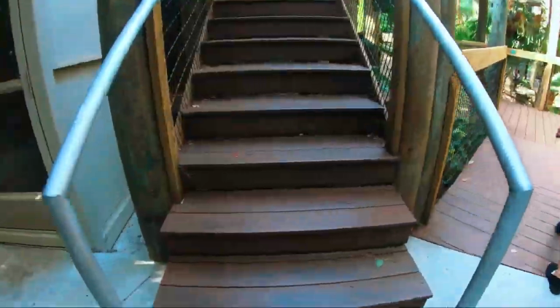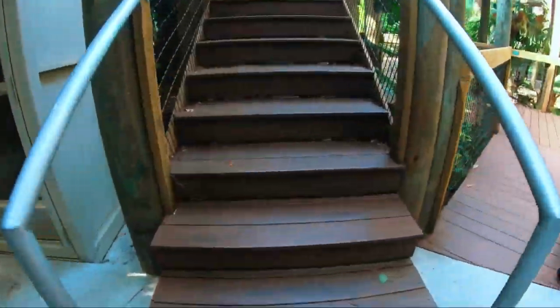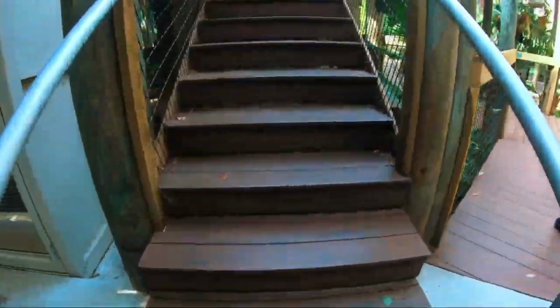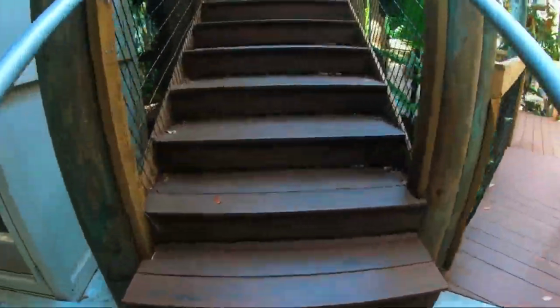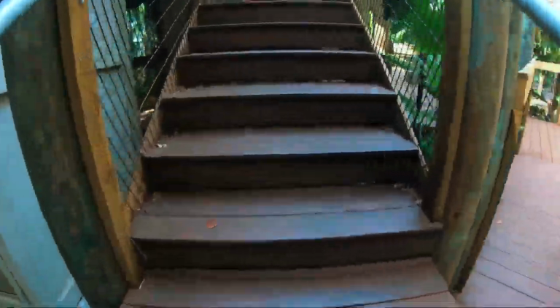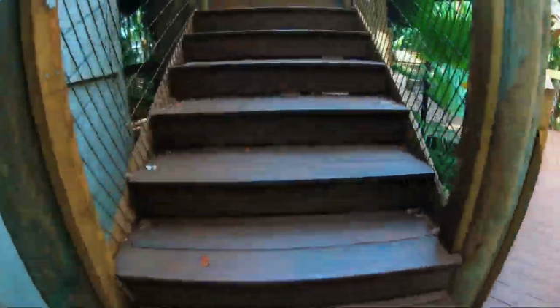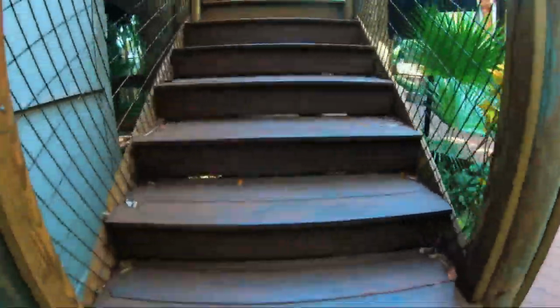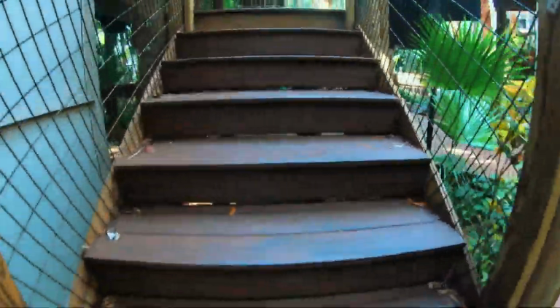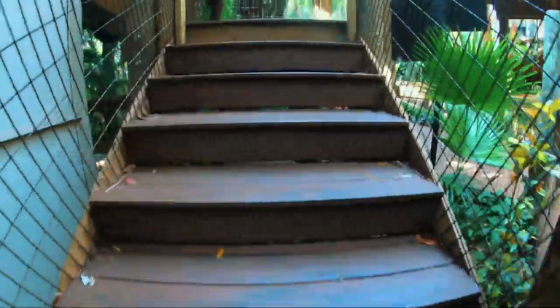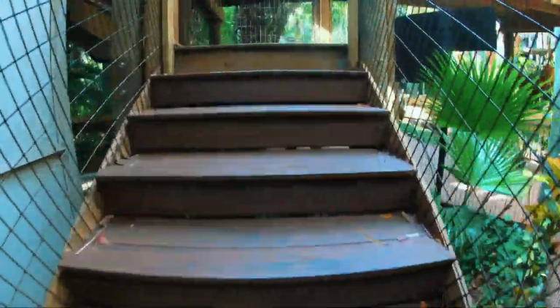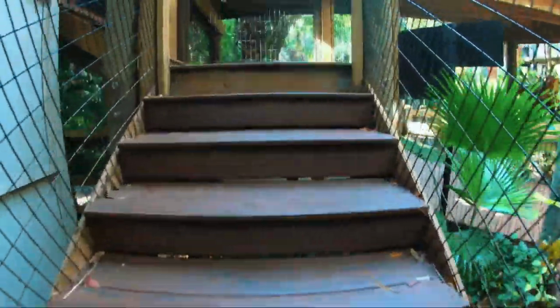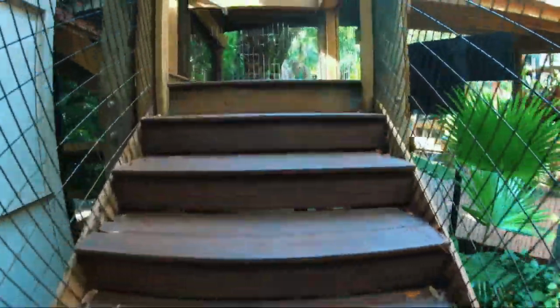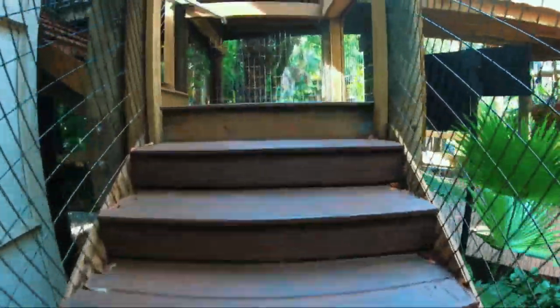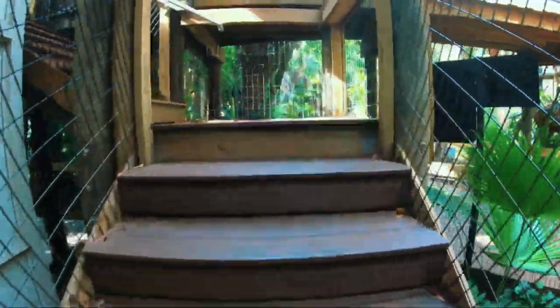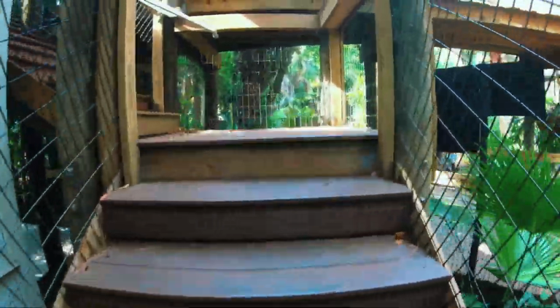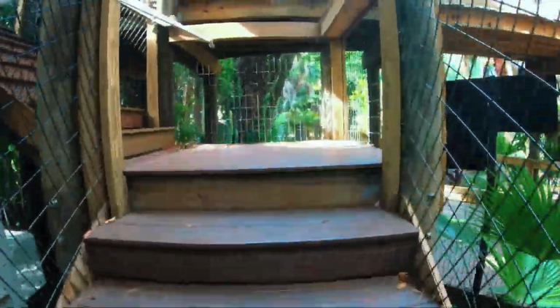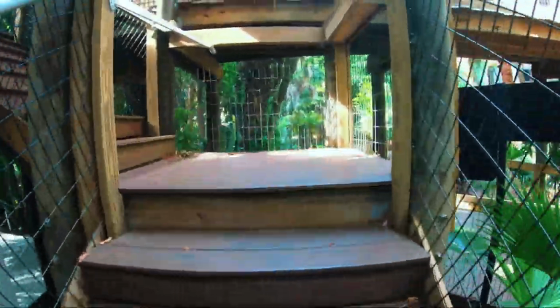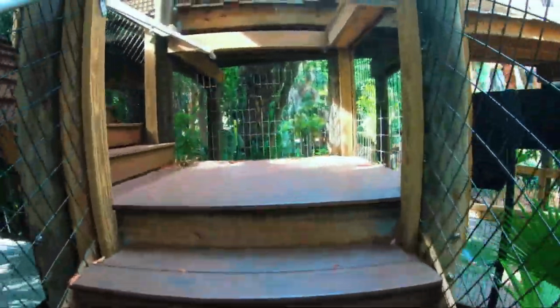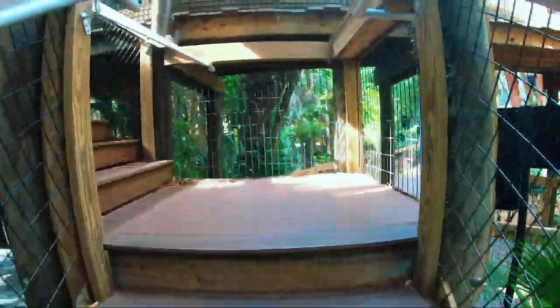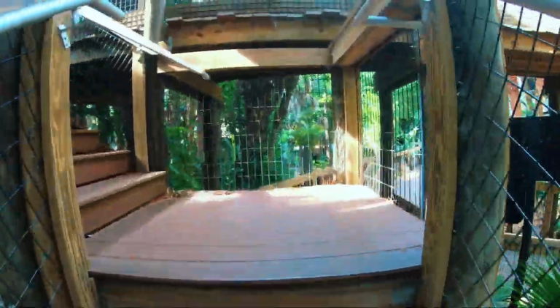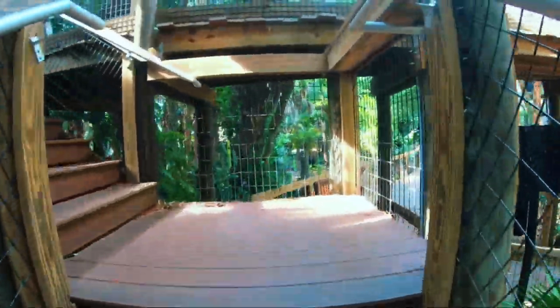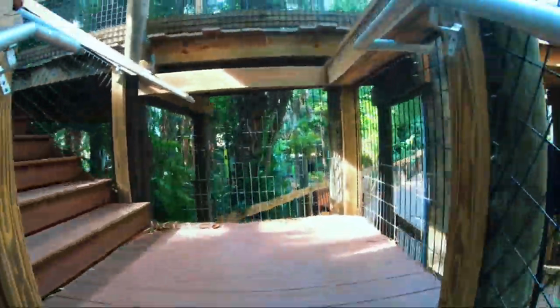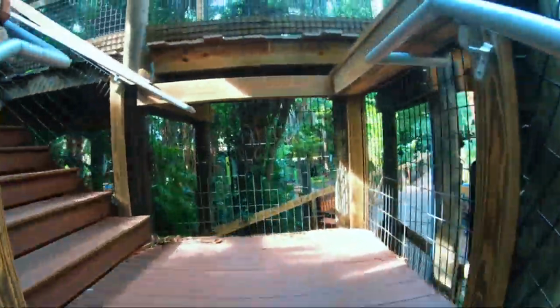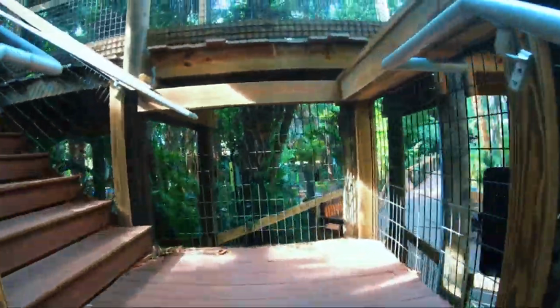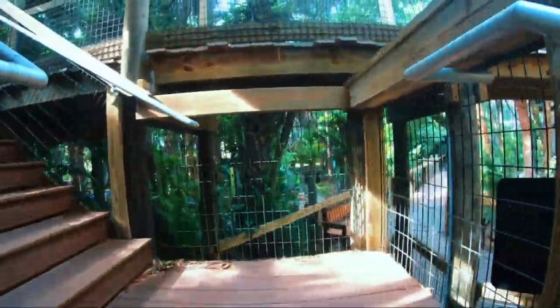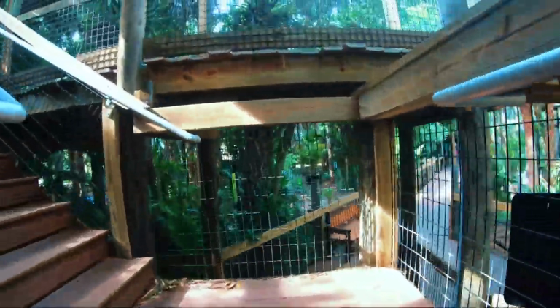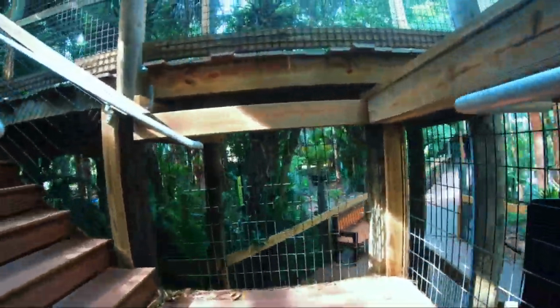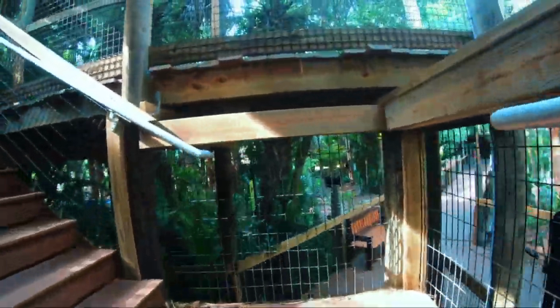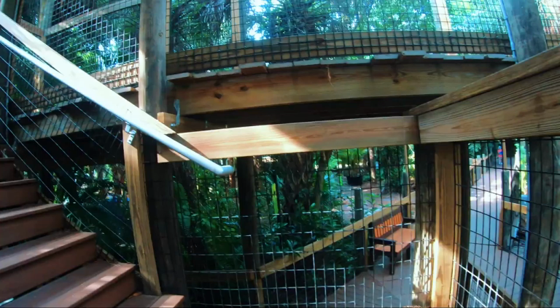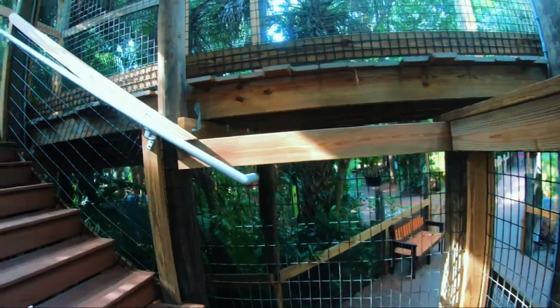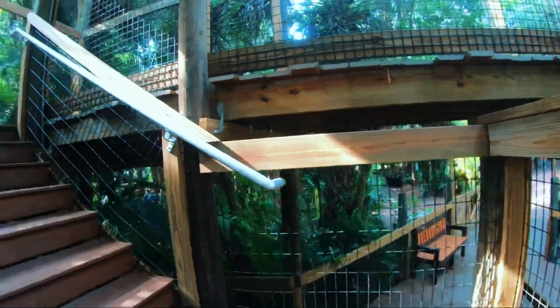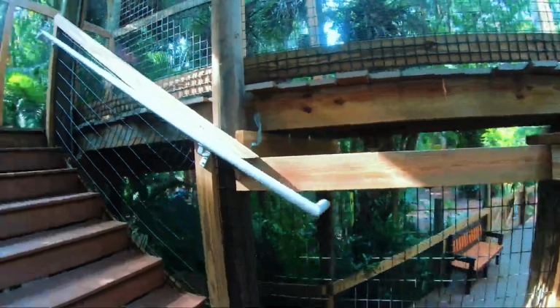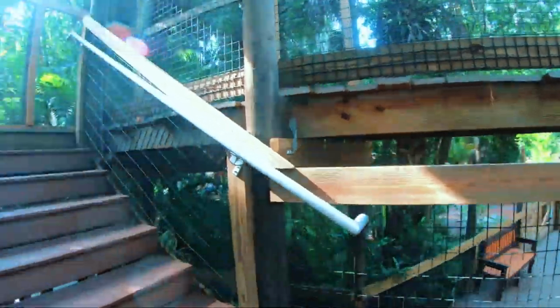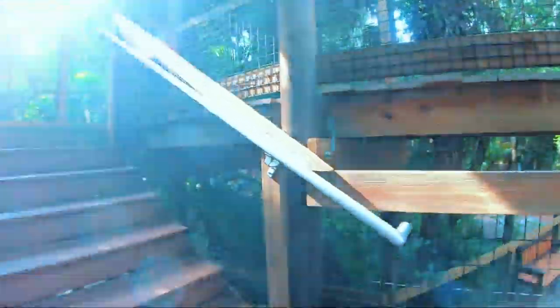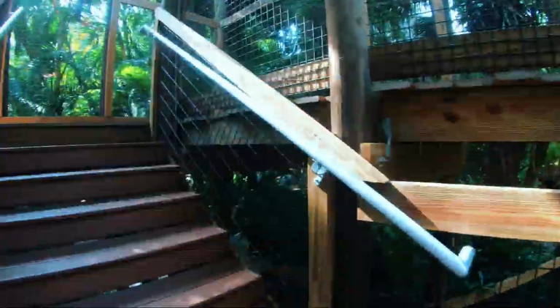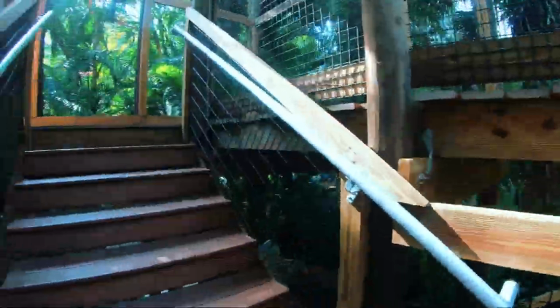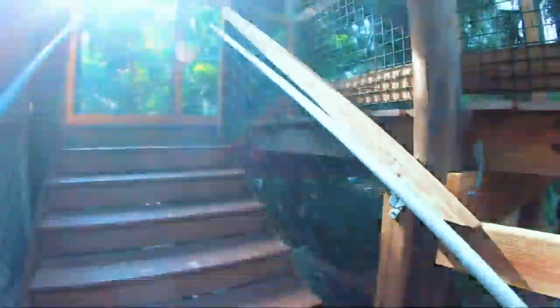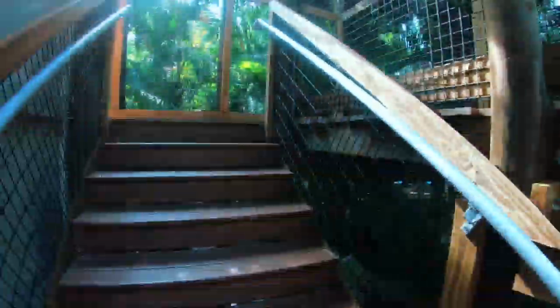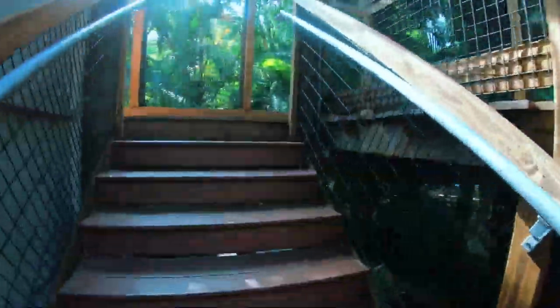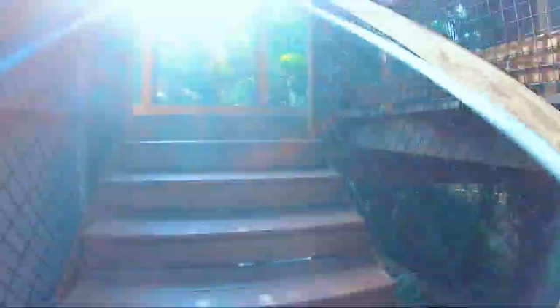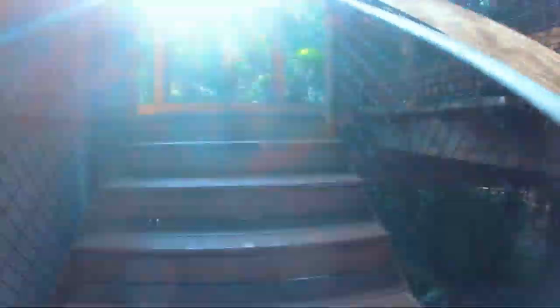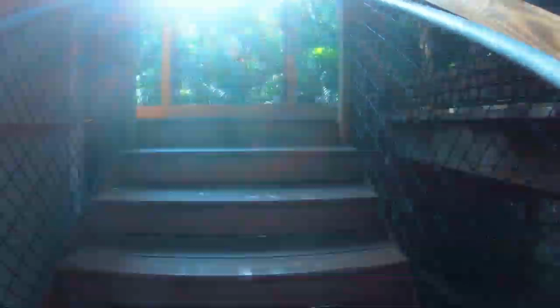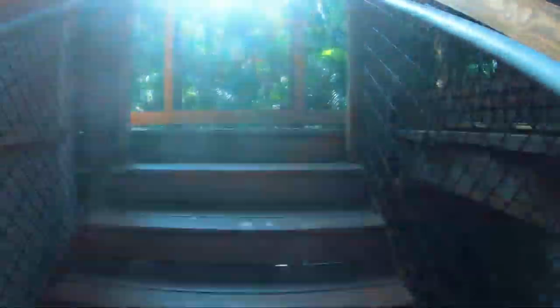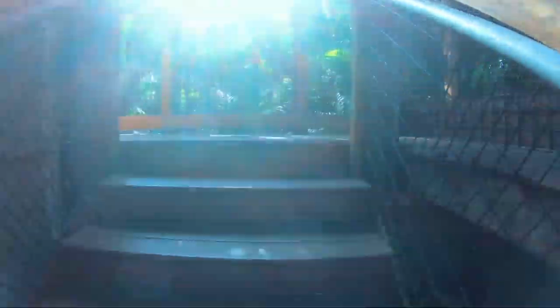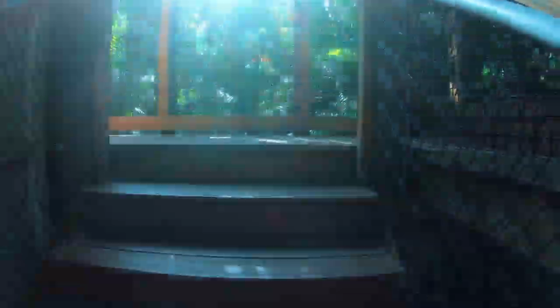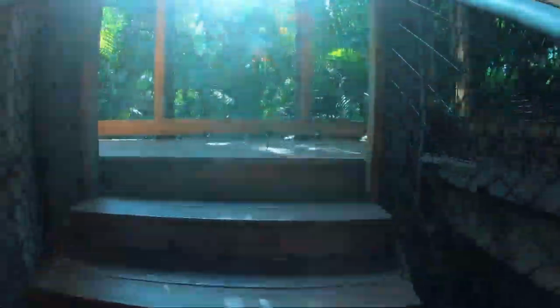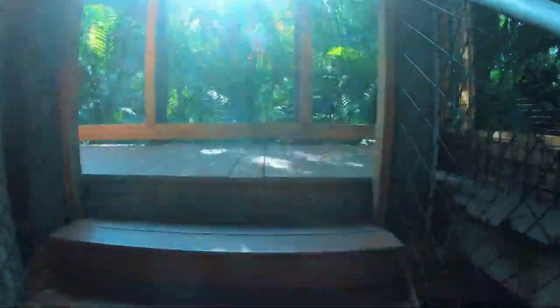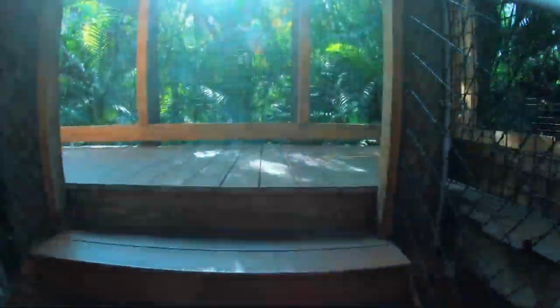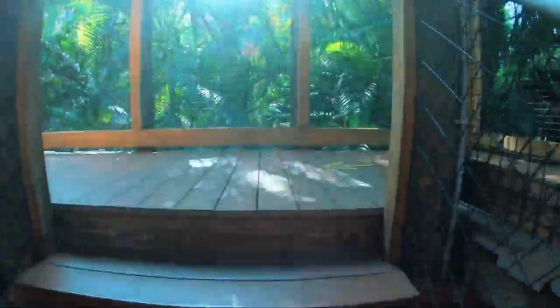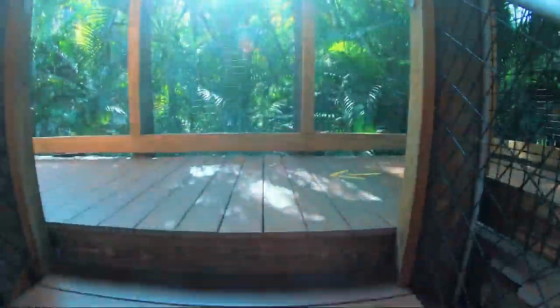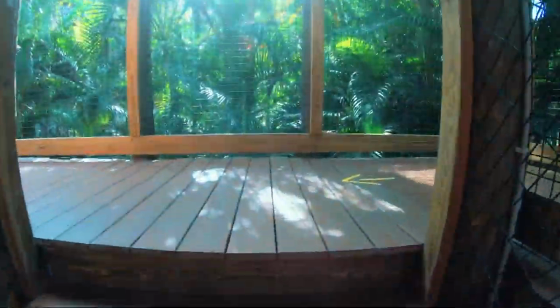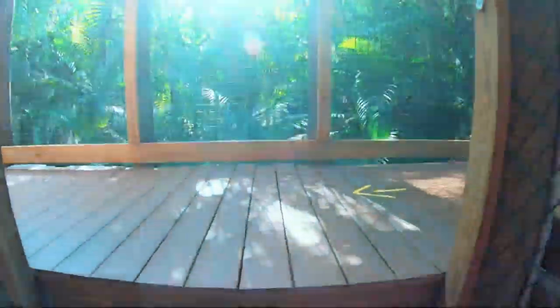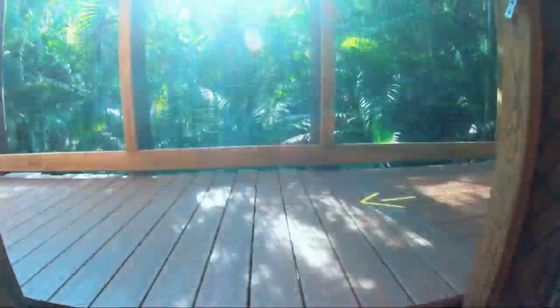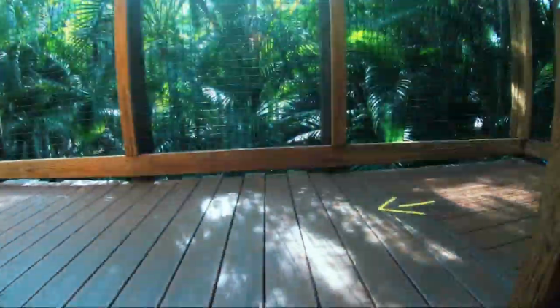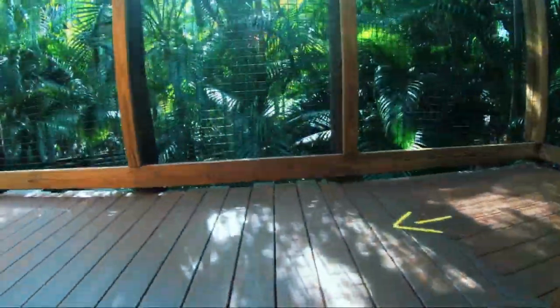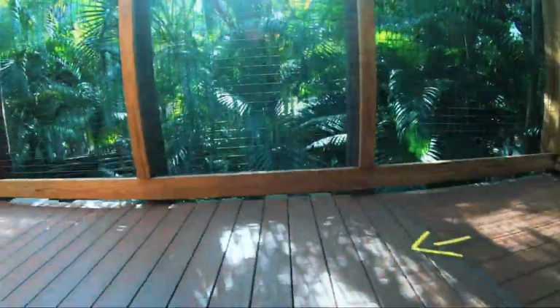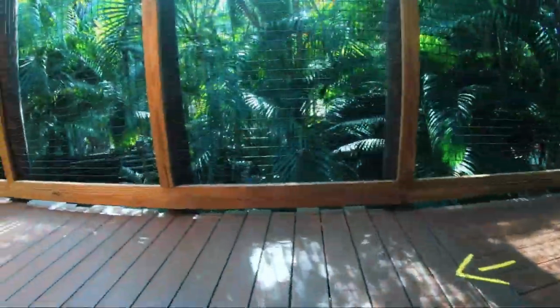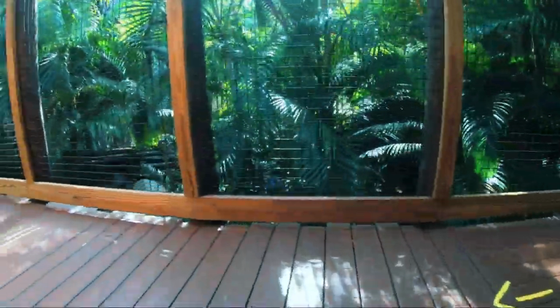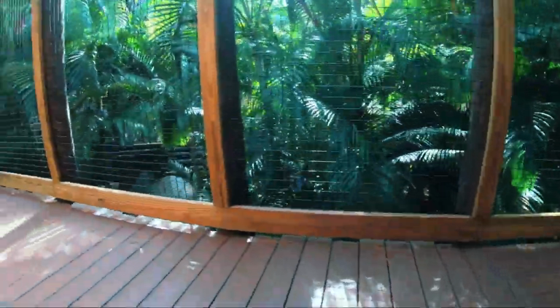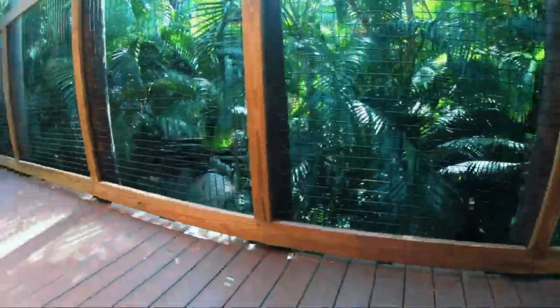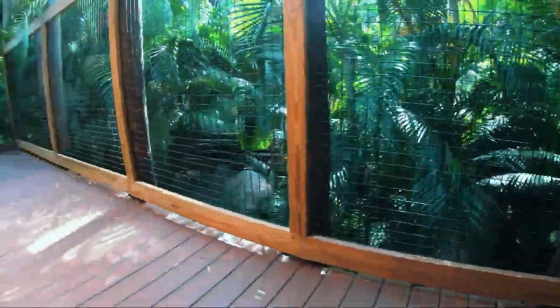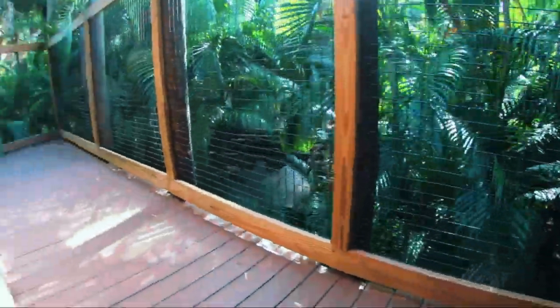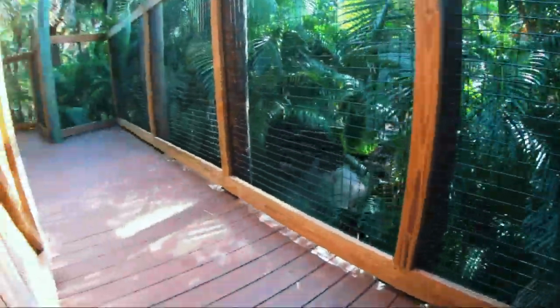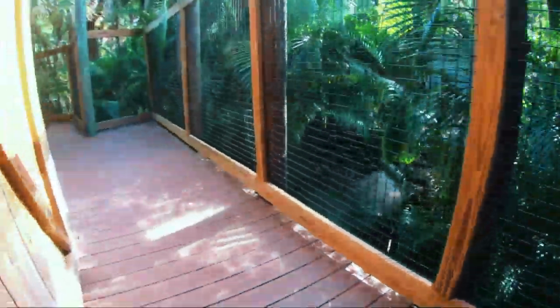This extremely rich biodiversity is incredibly important, not only to our own well-being, but that of the planet as well. These rainforests help us regulate our climate and provide us with everyday products.